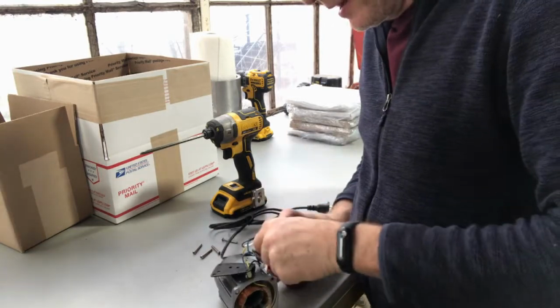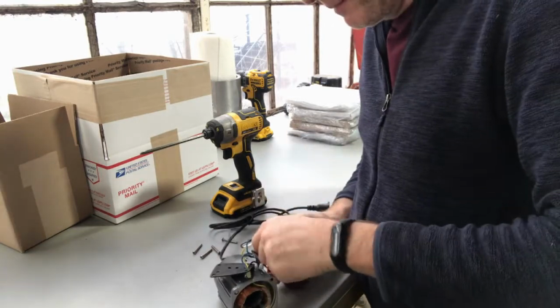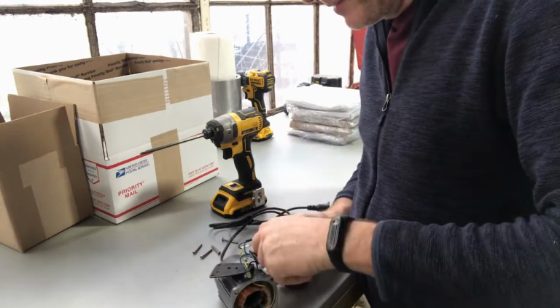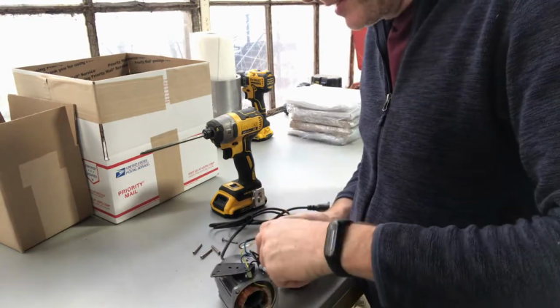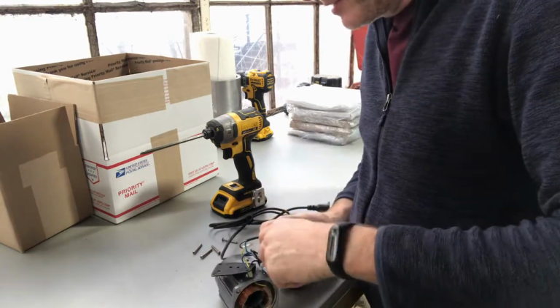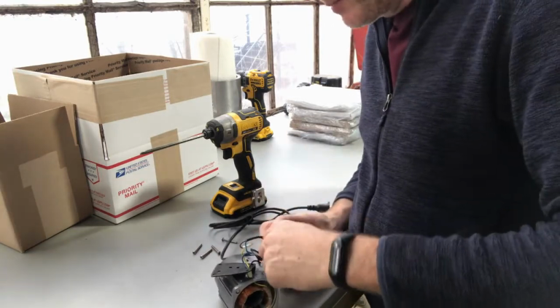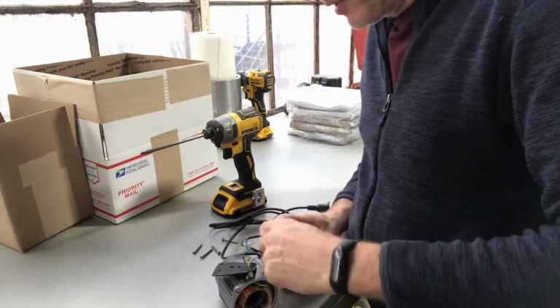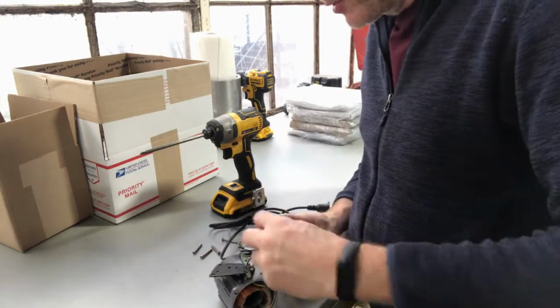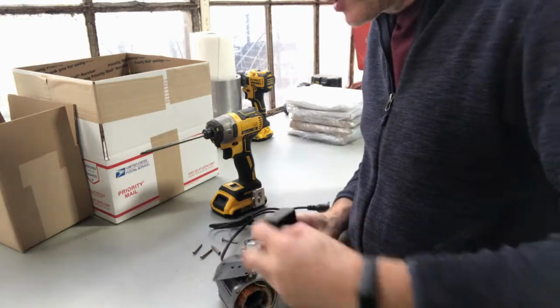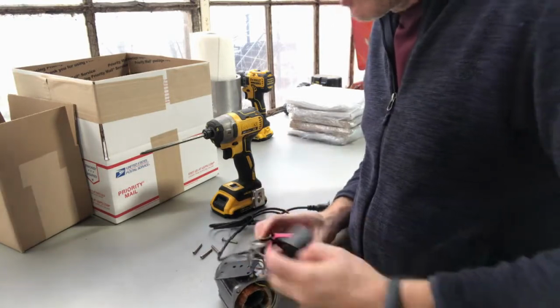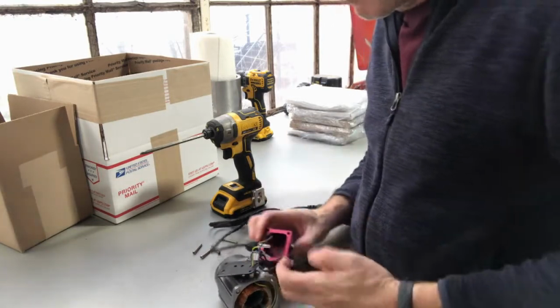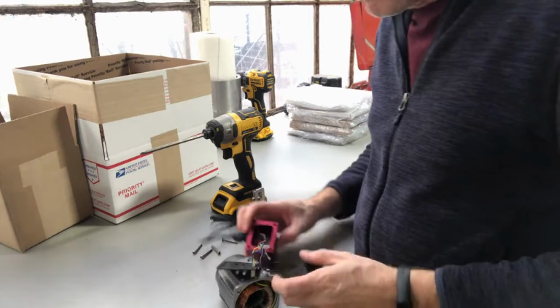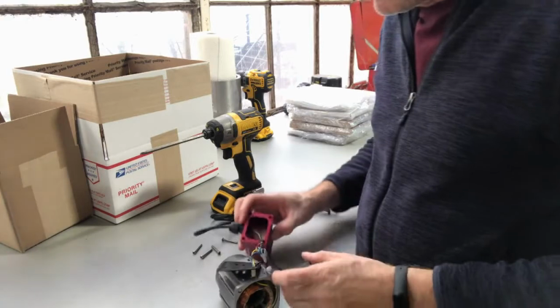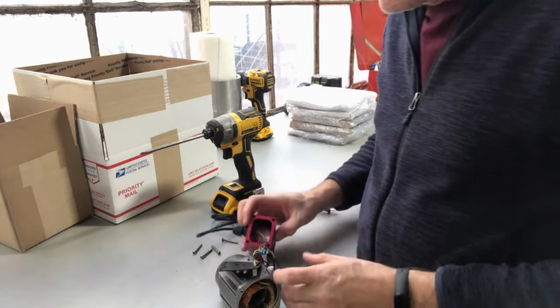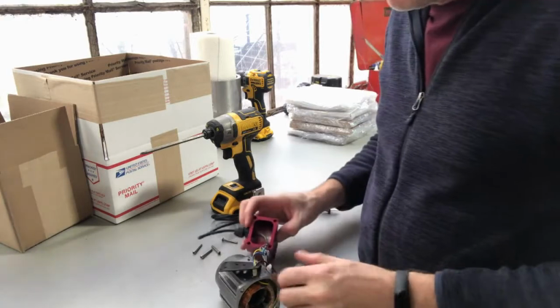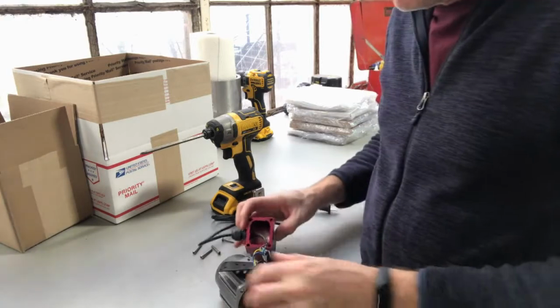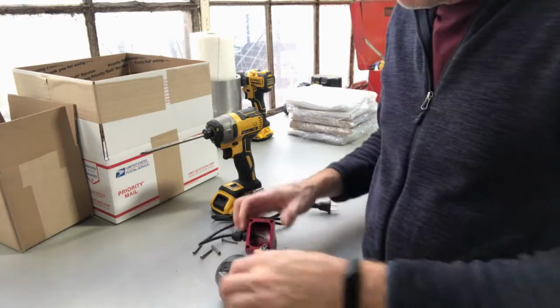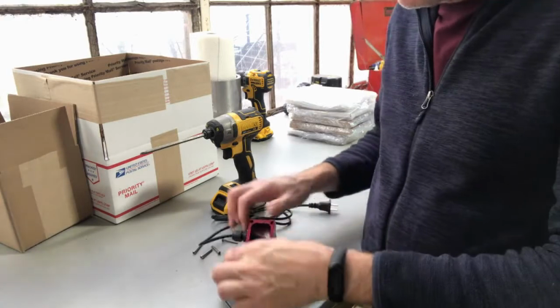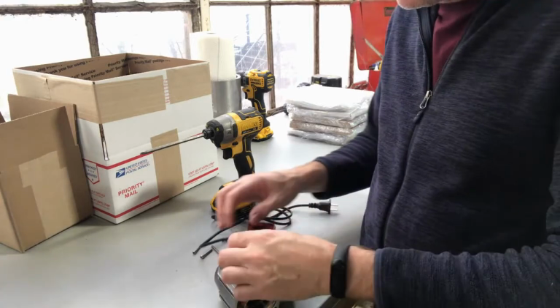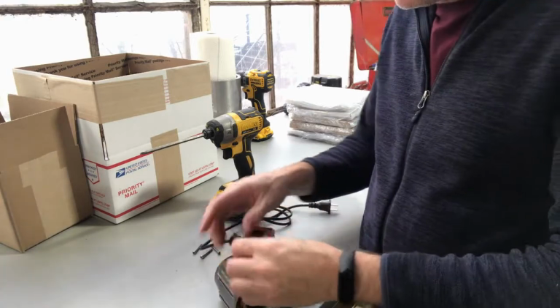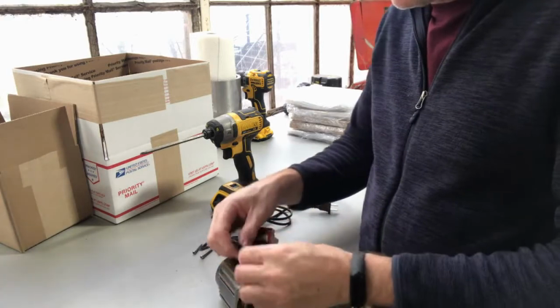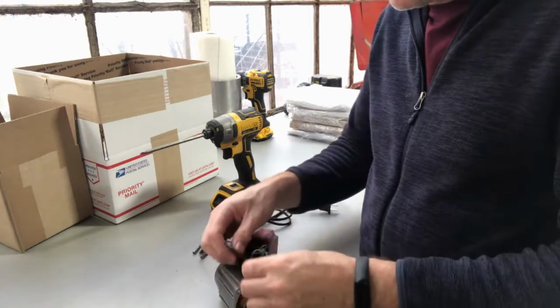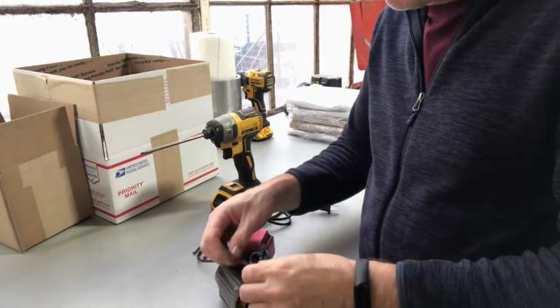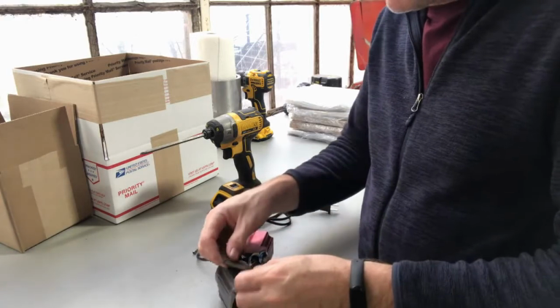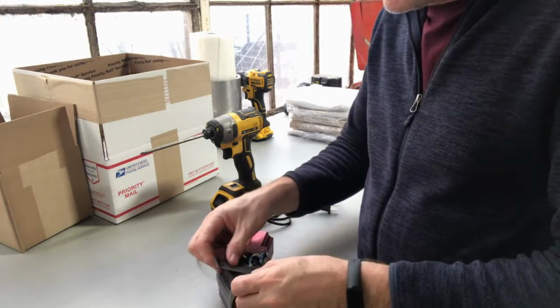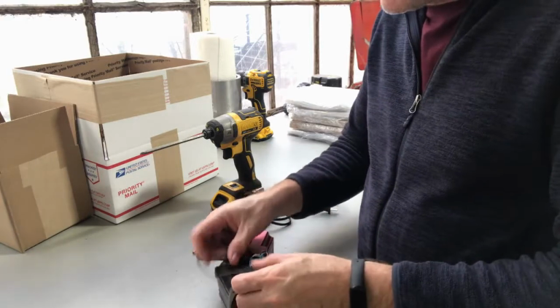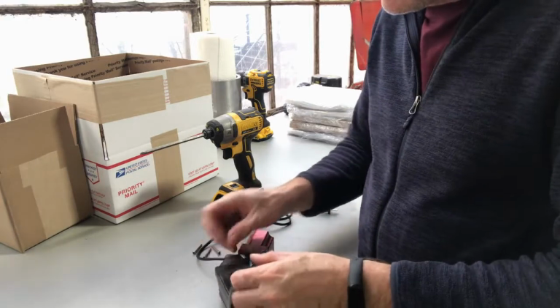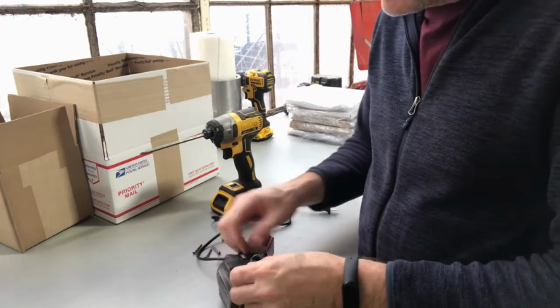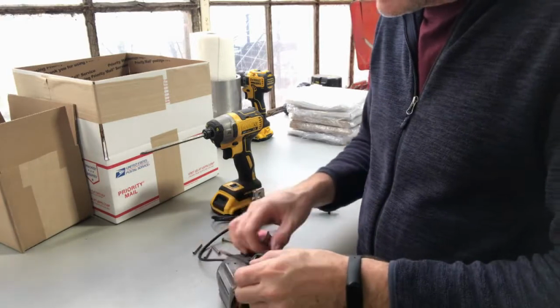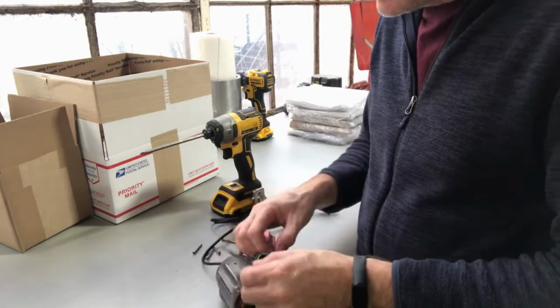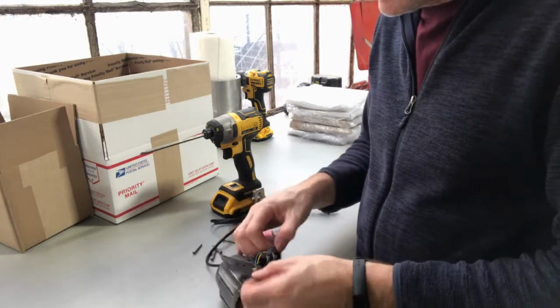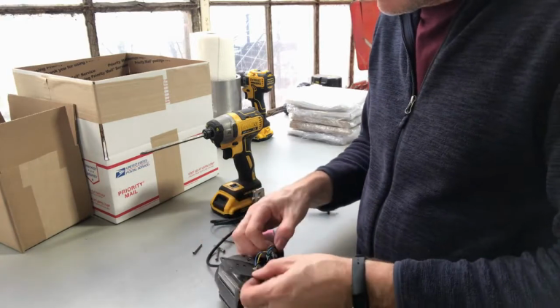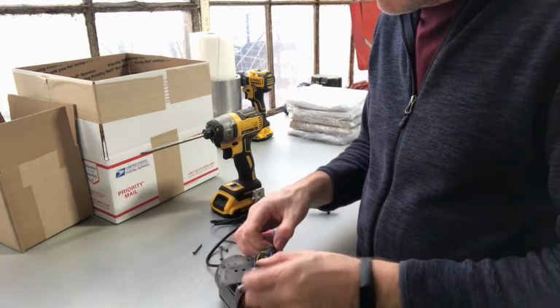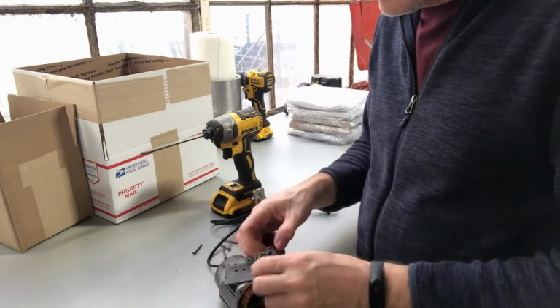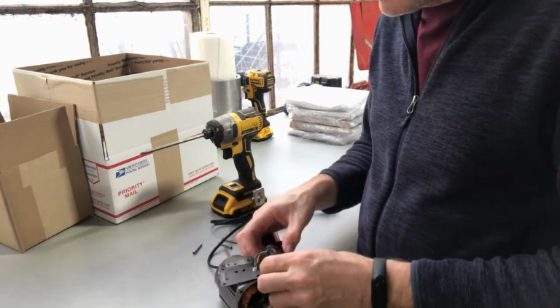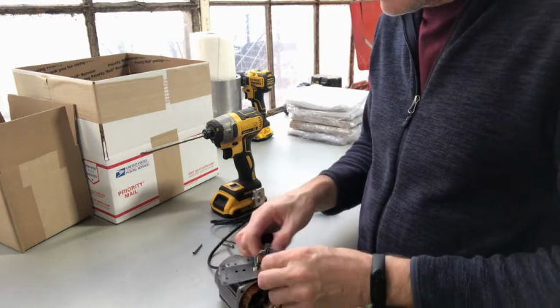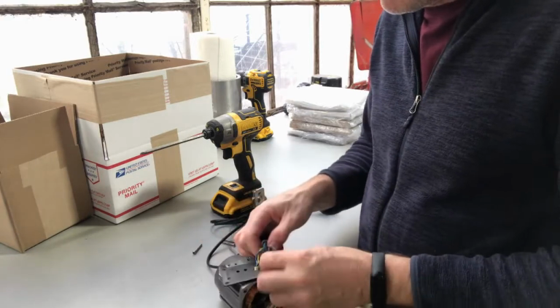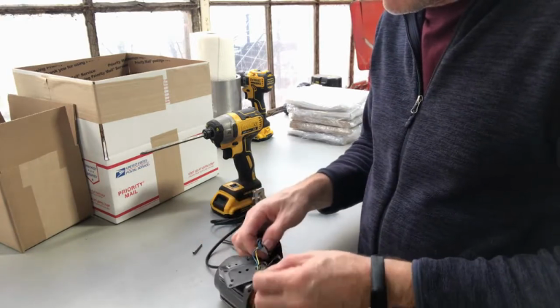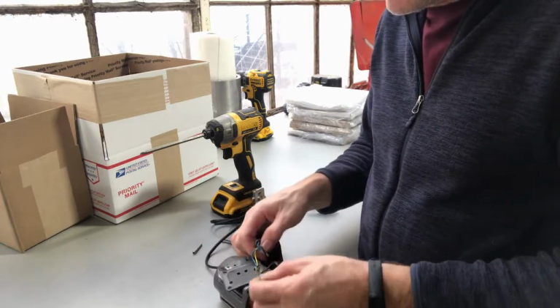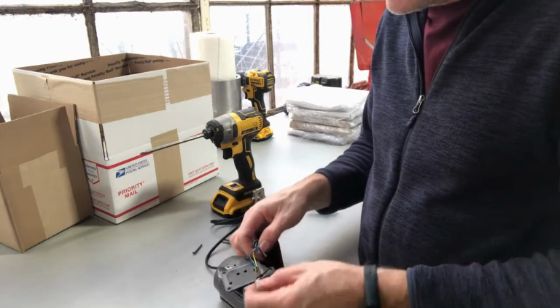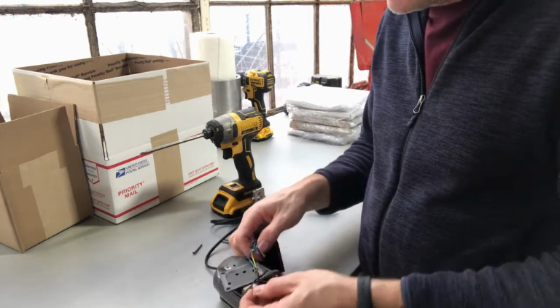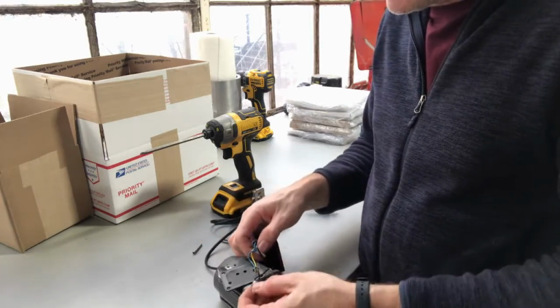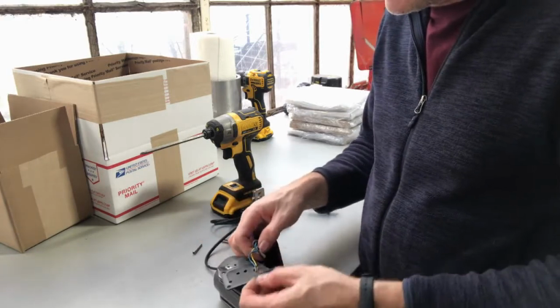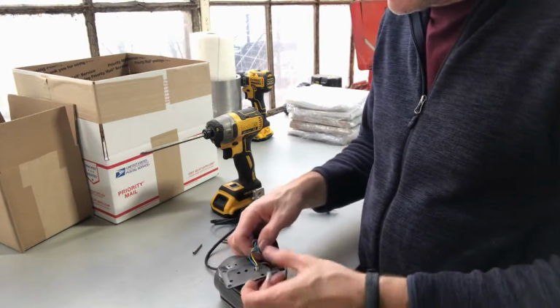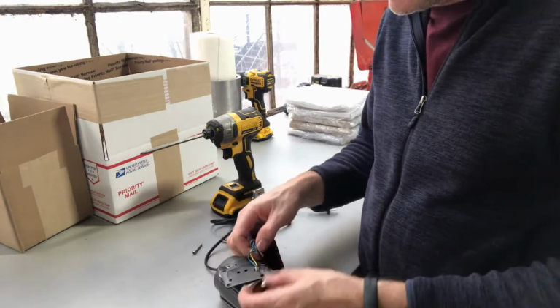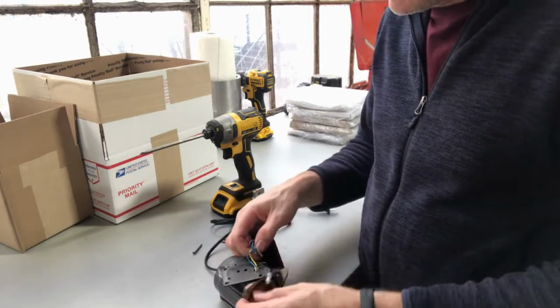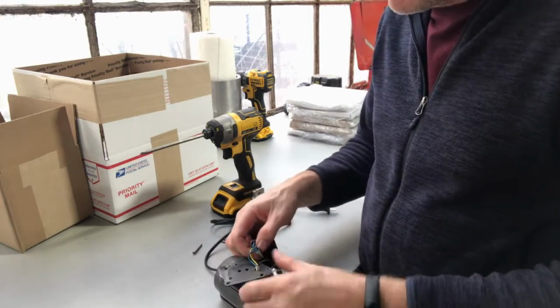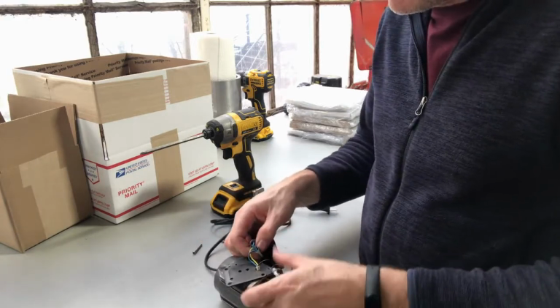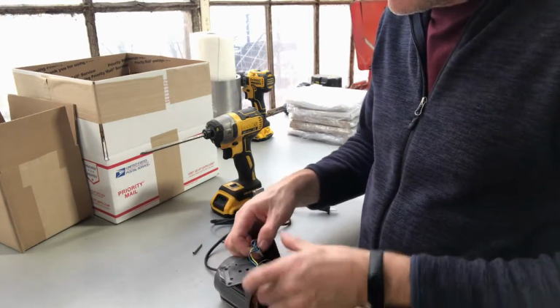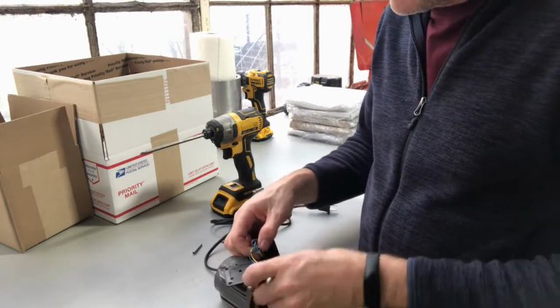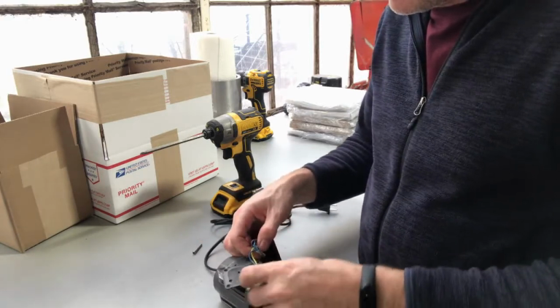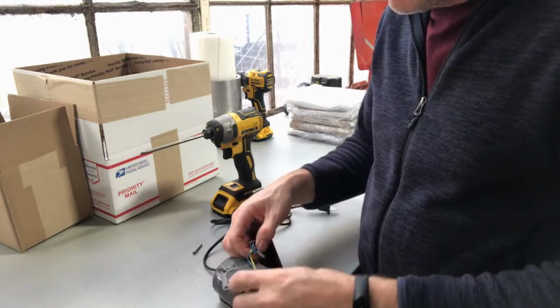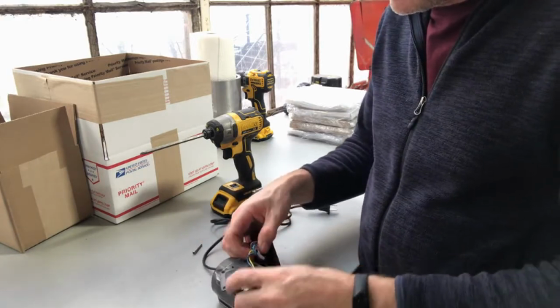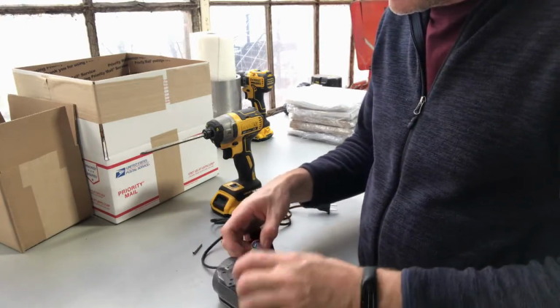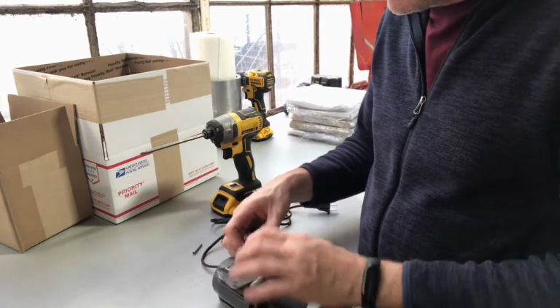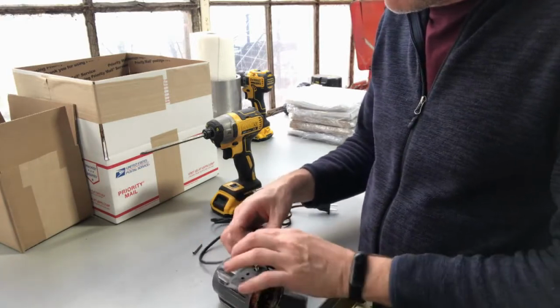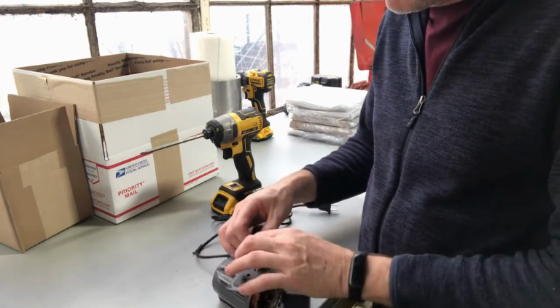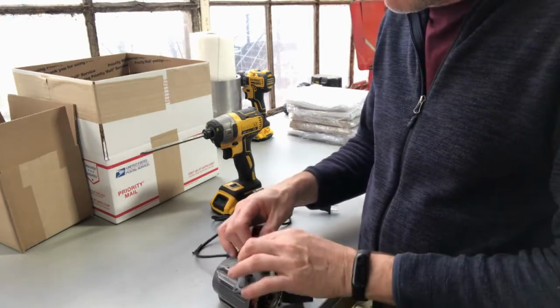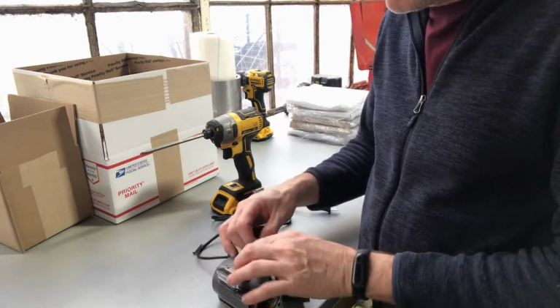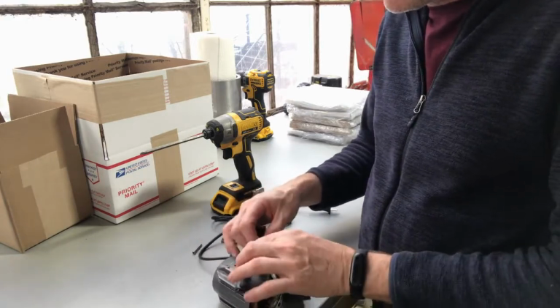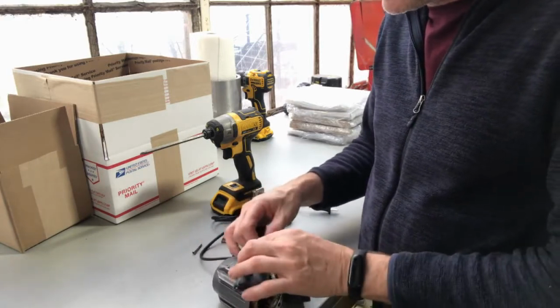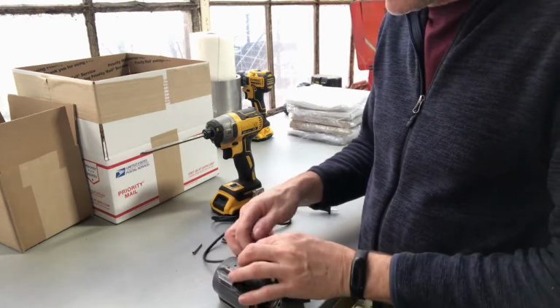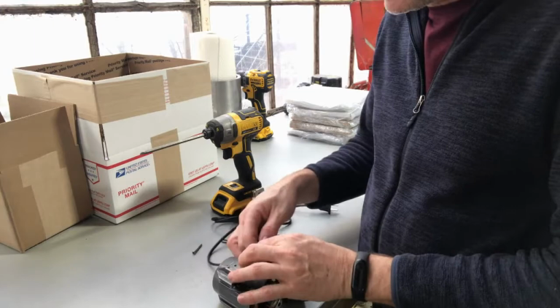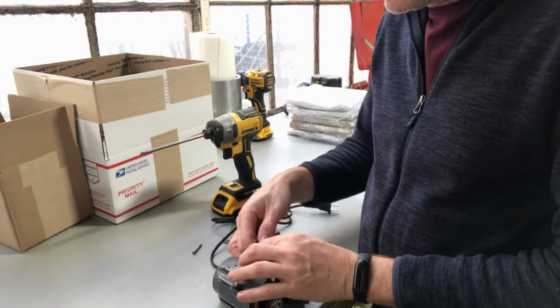These motors are reversible, so you've got to make sure that you have them wired up correctly so they don't go in reverse on you.